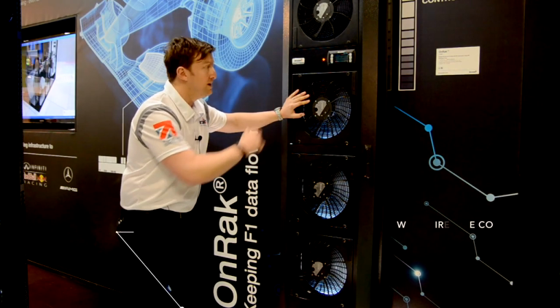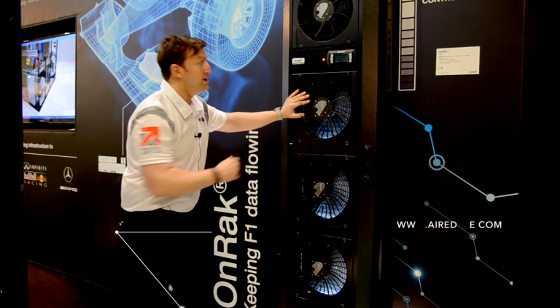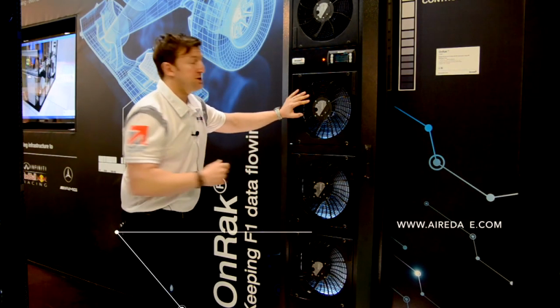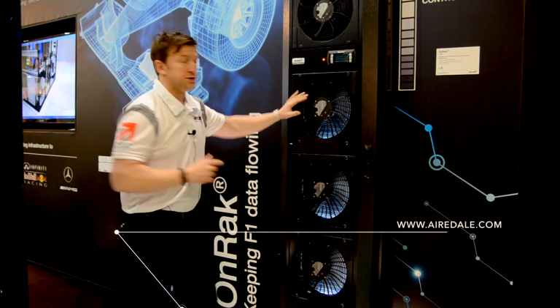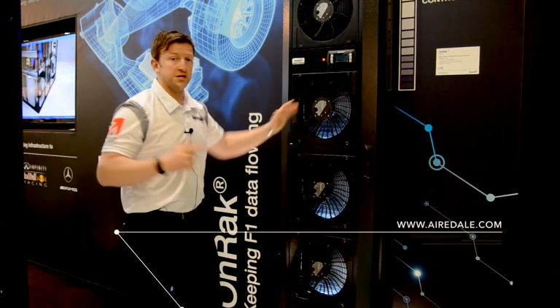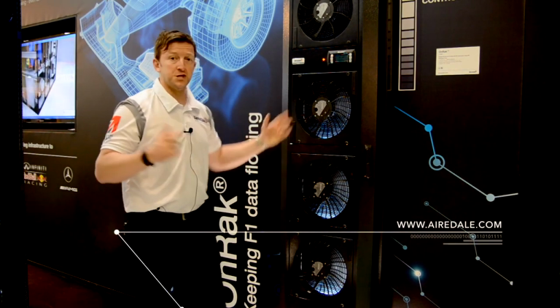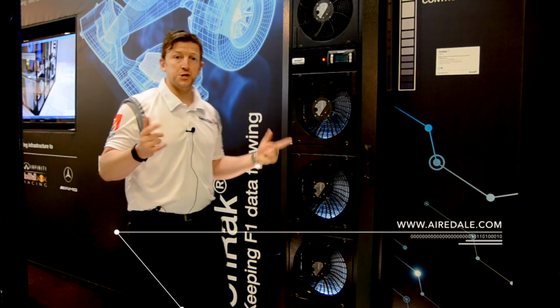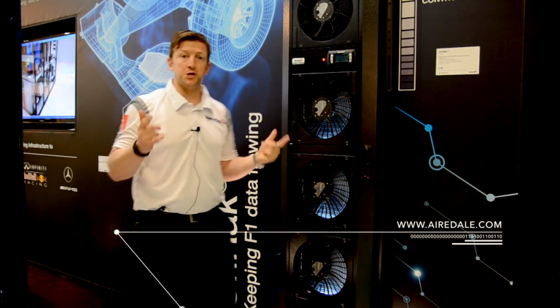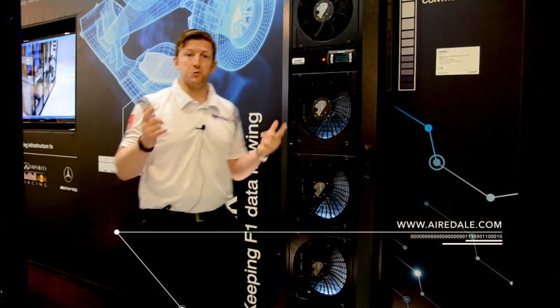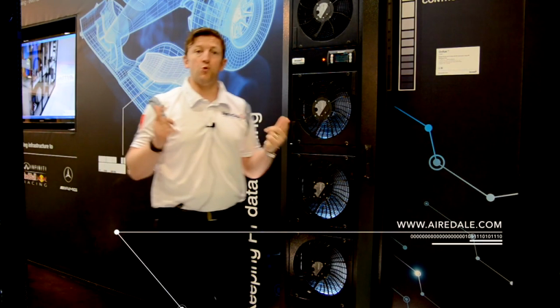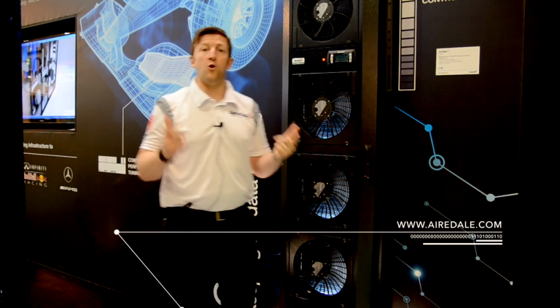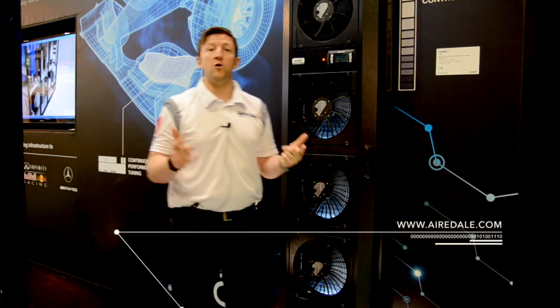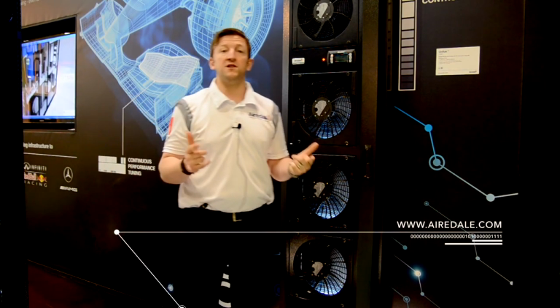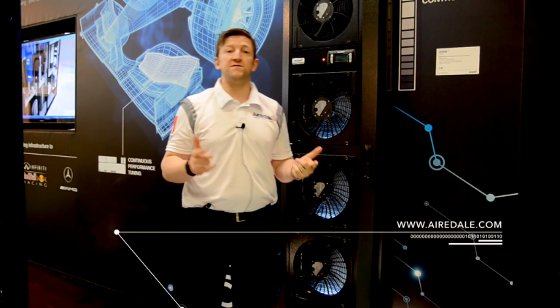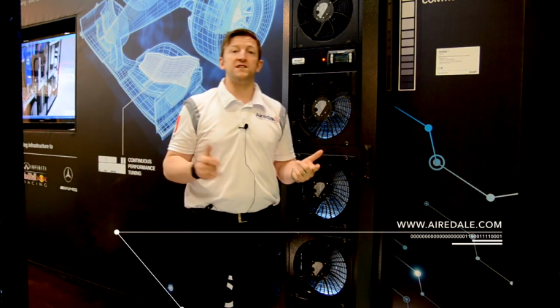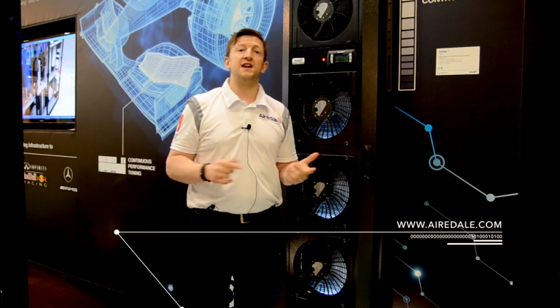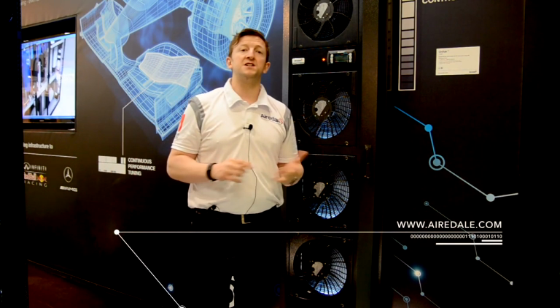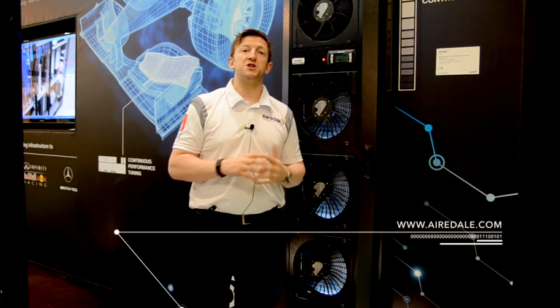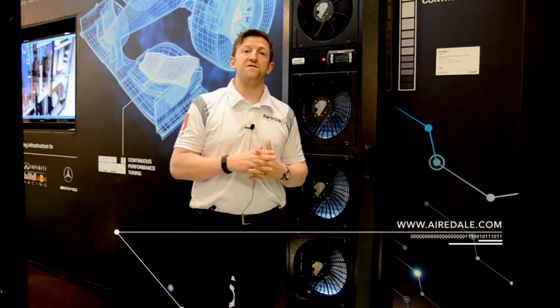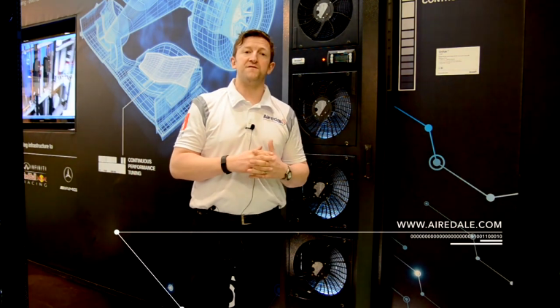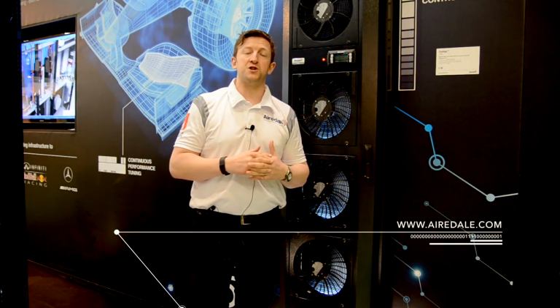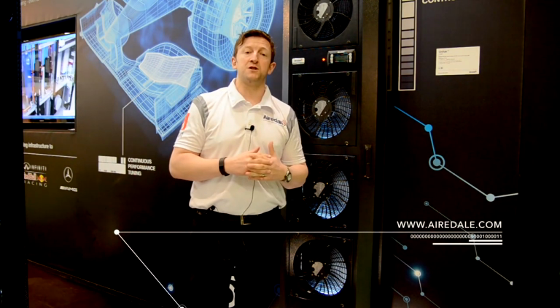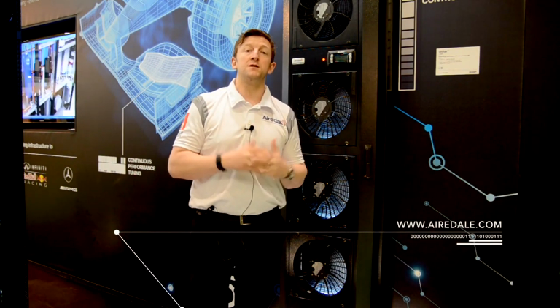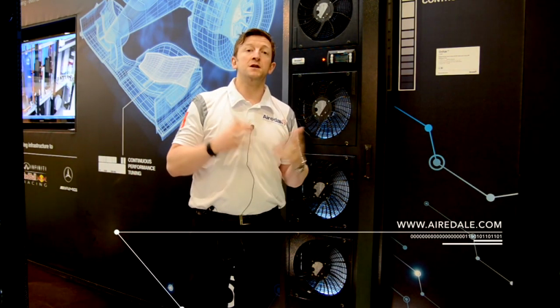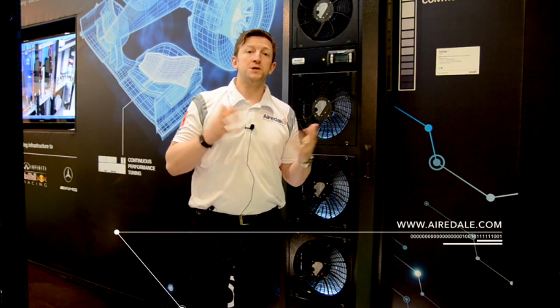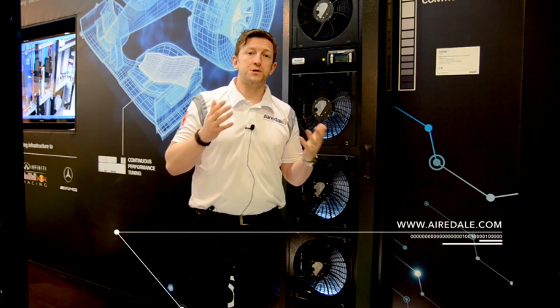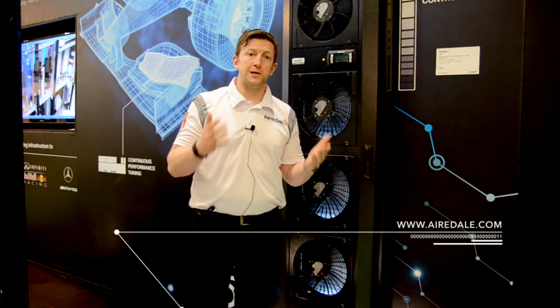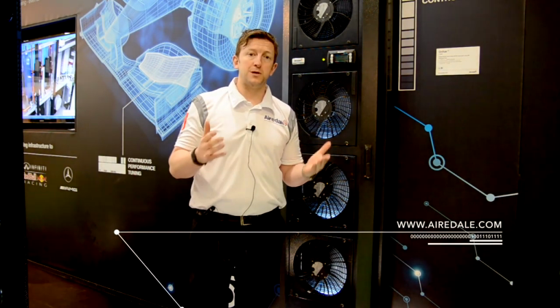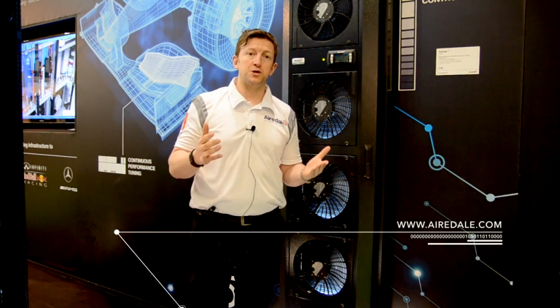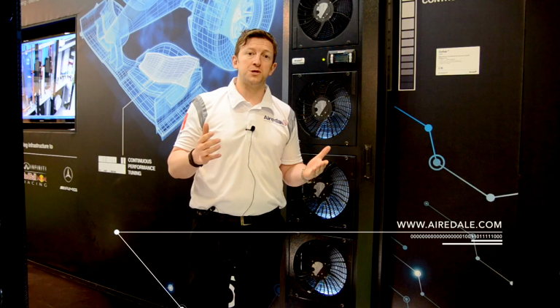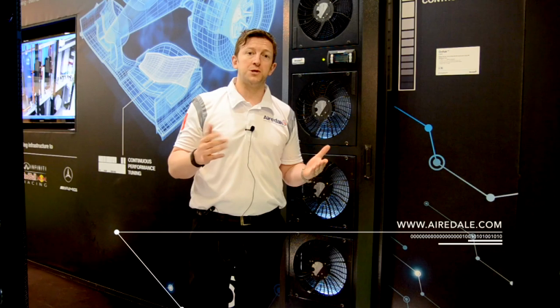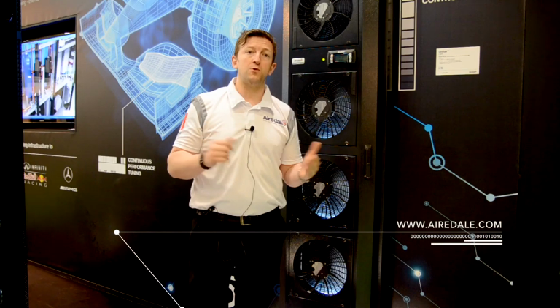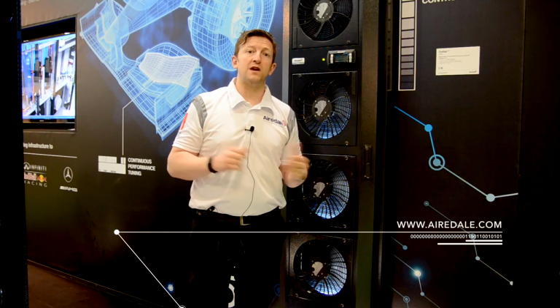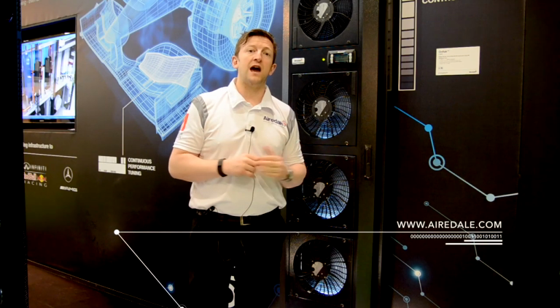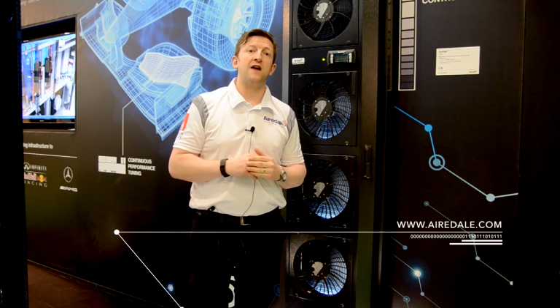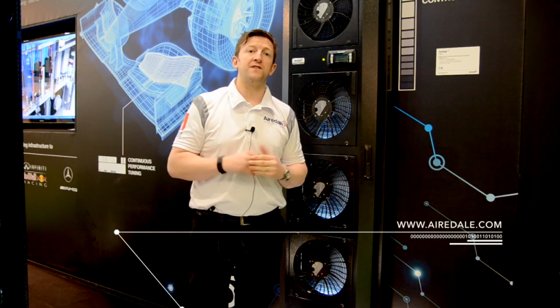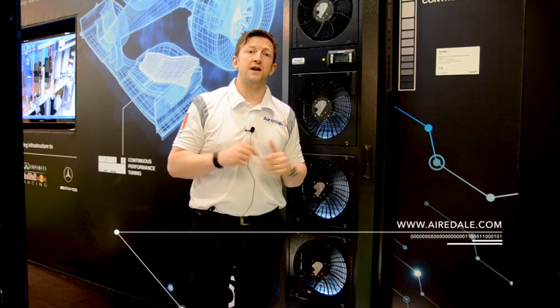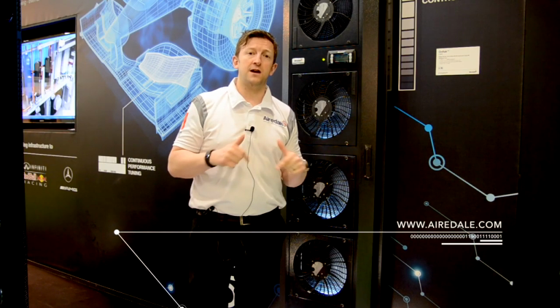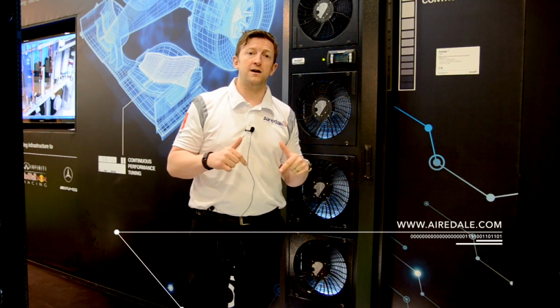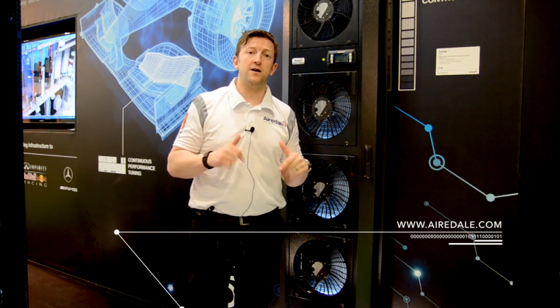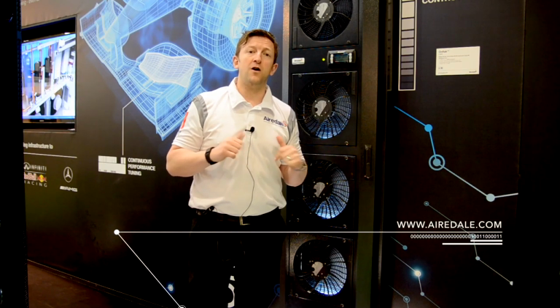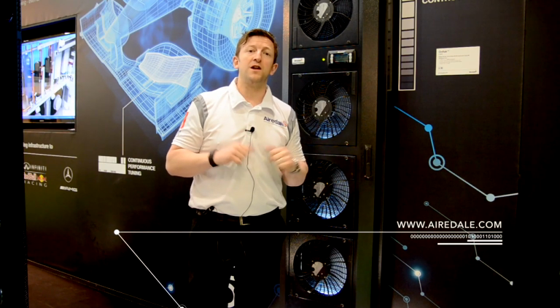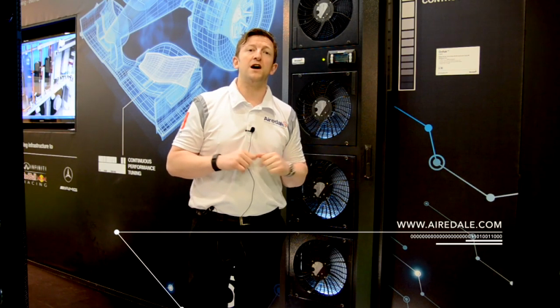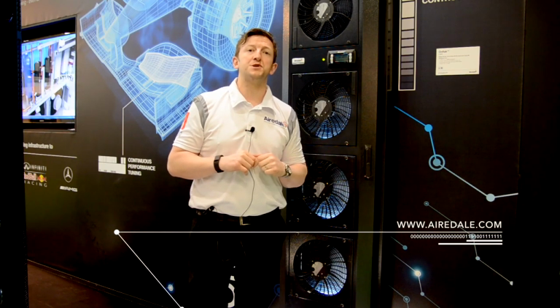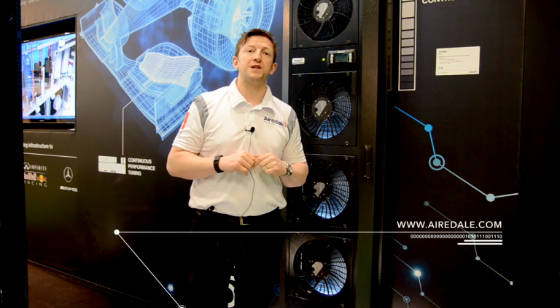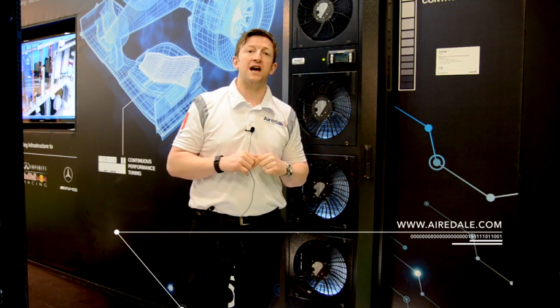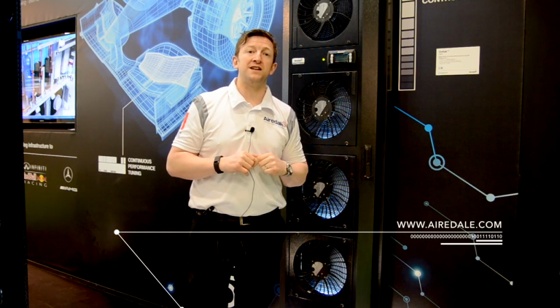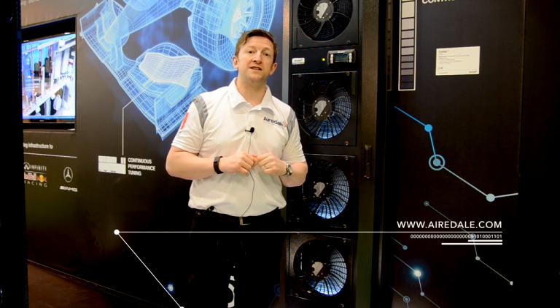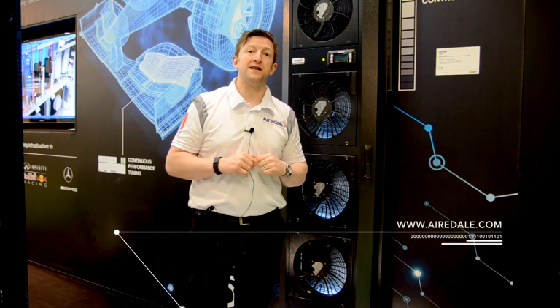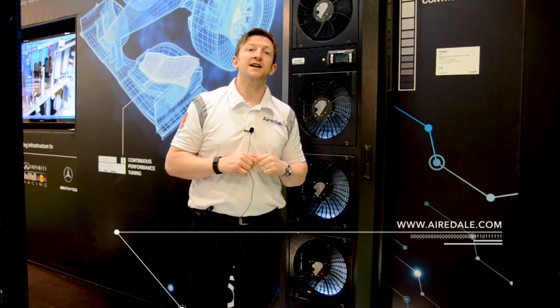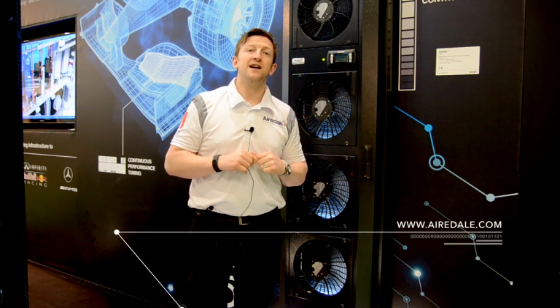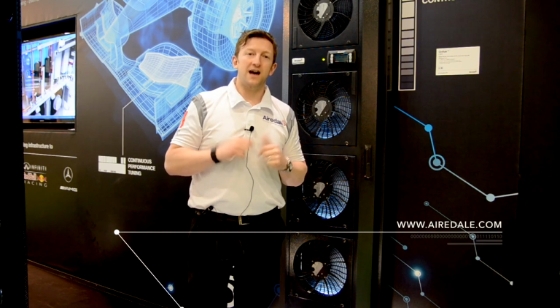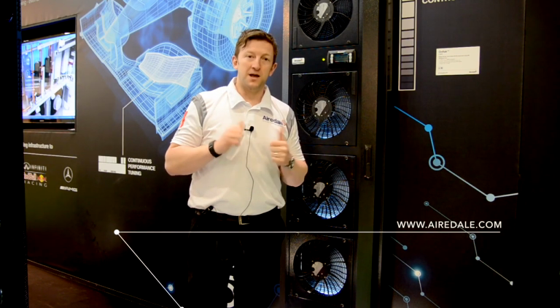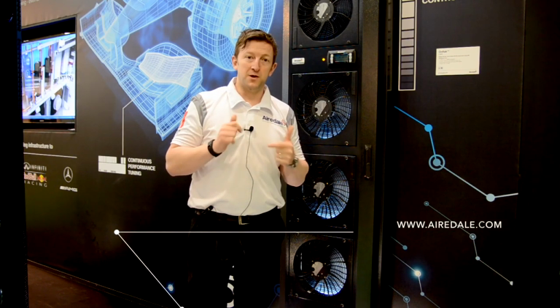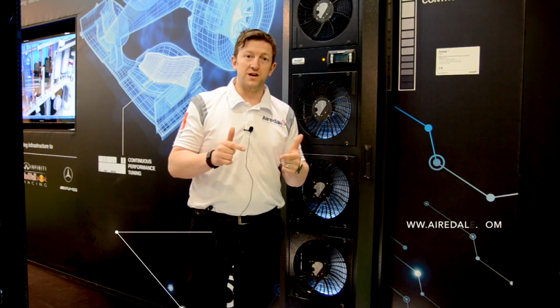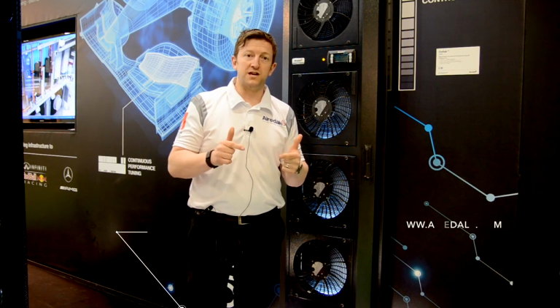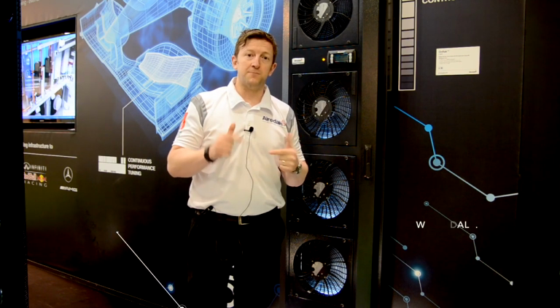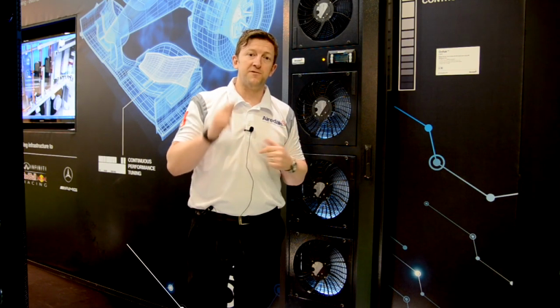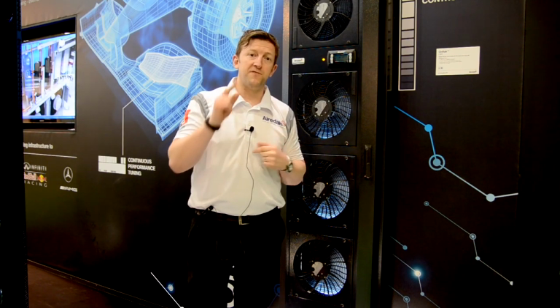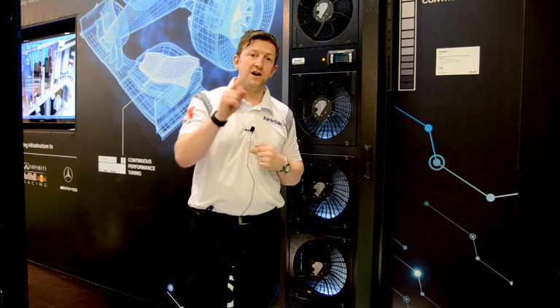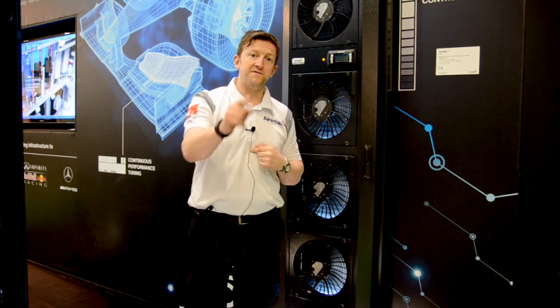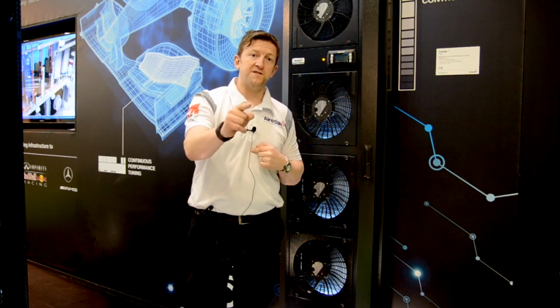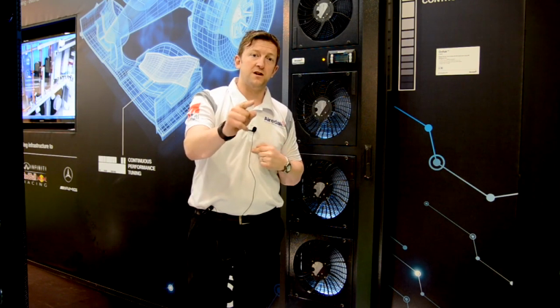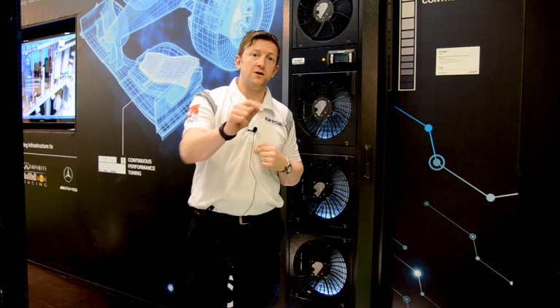This is just one of the energy efficient solutions that we have here on our stand and that we can provide for you.